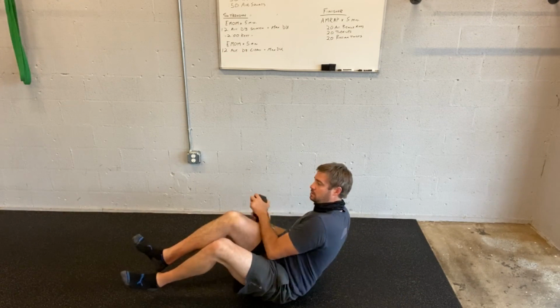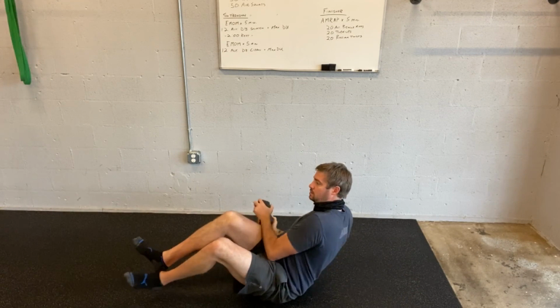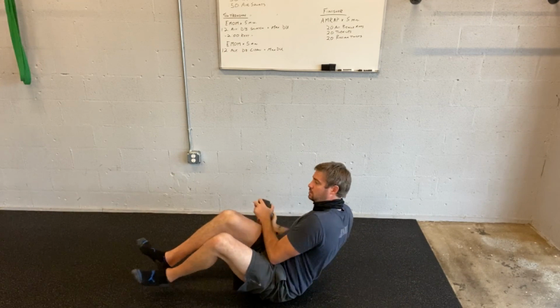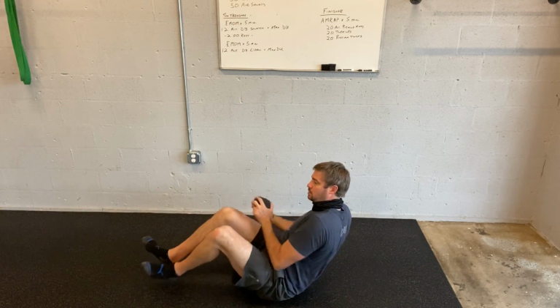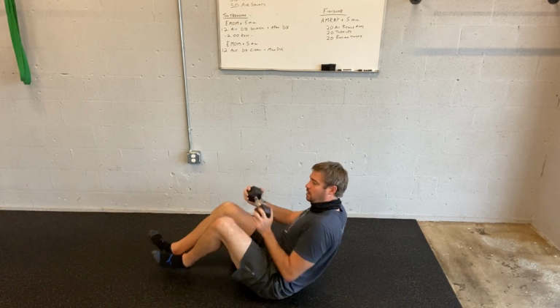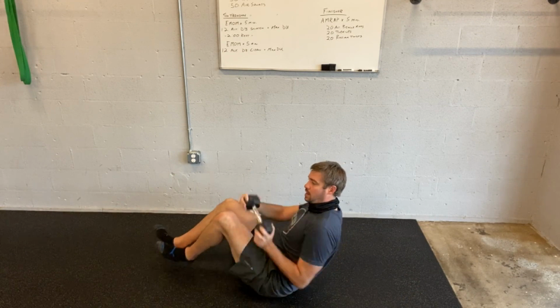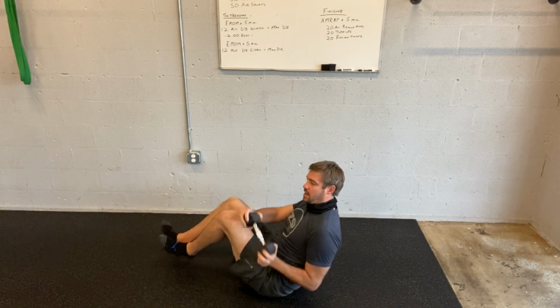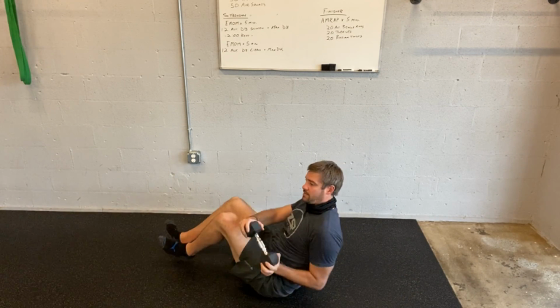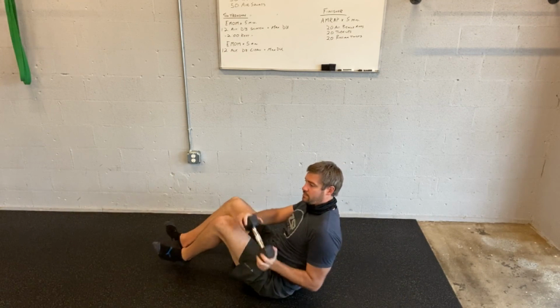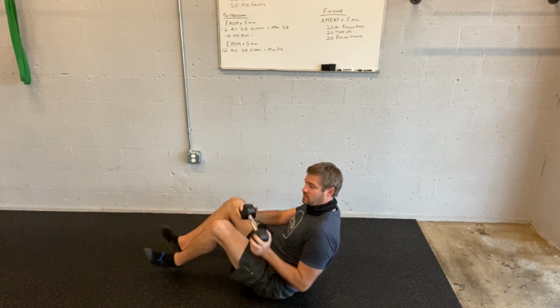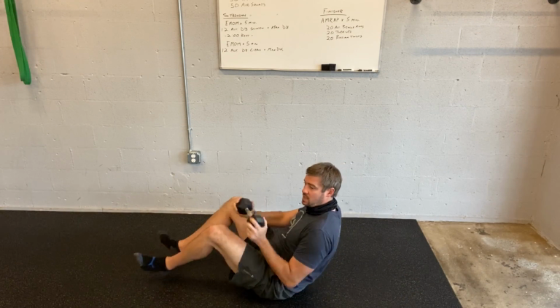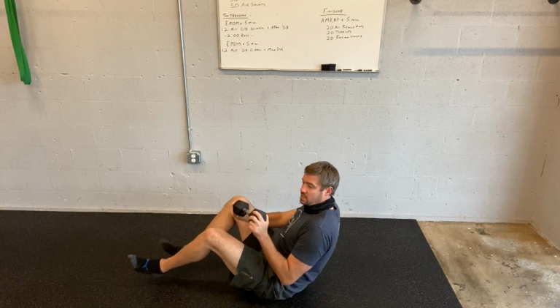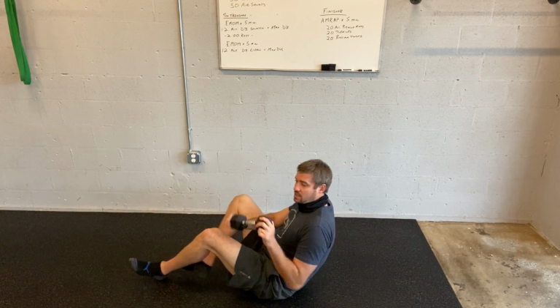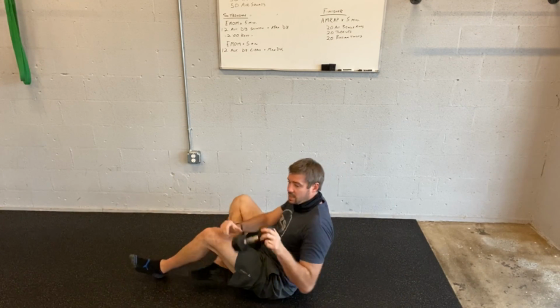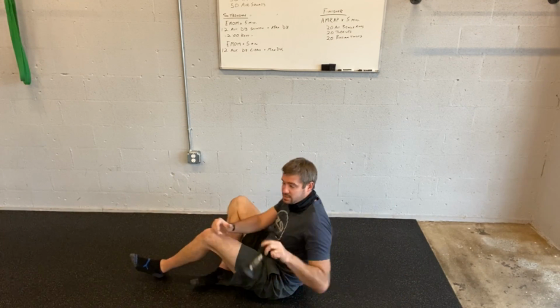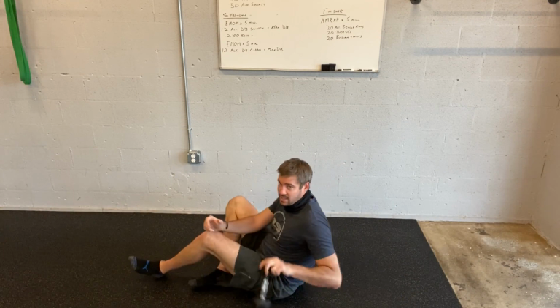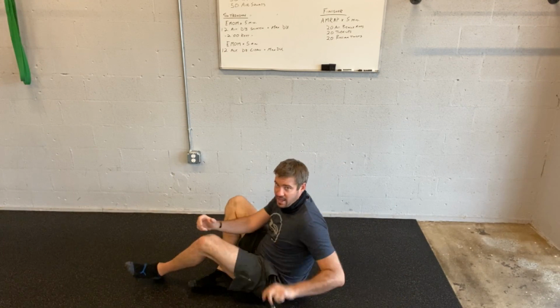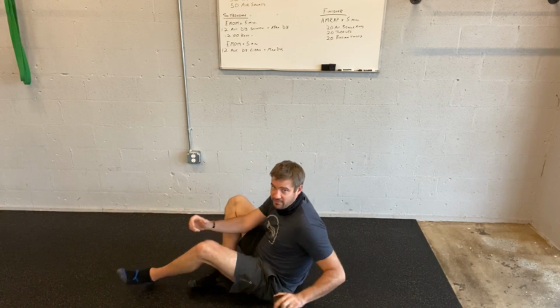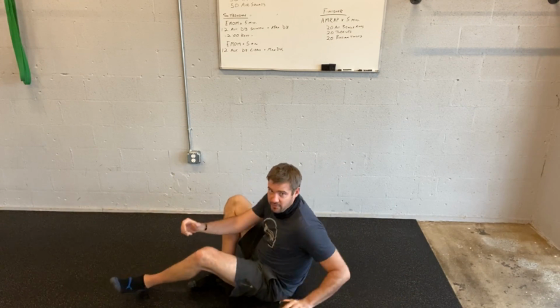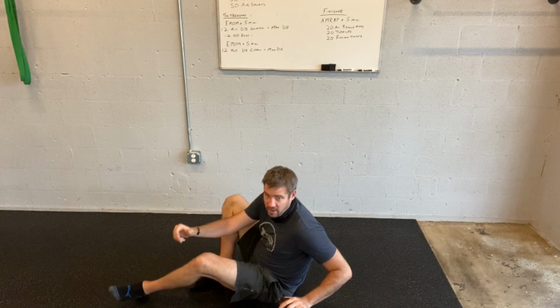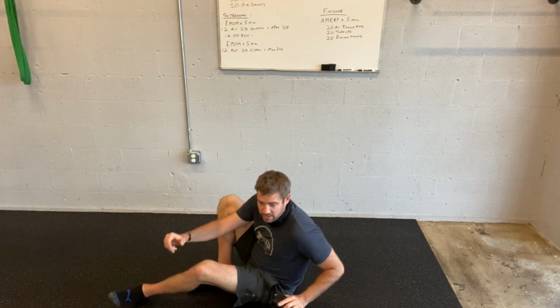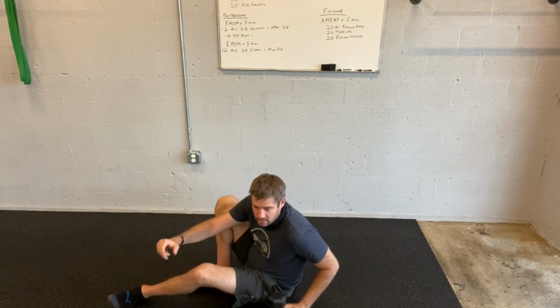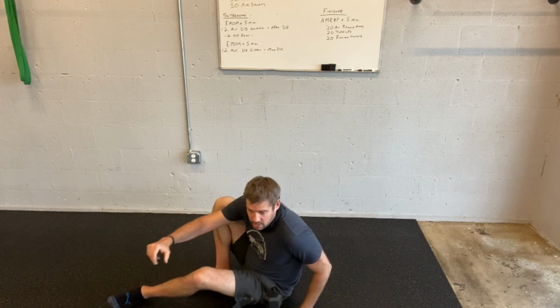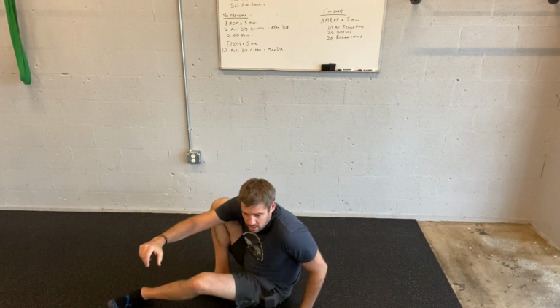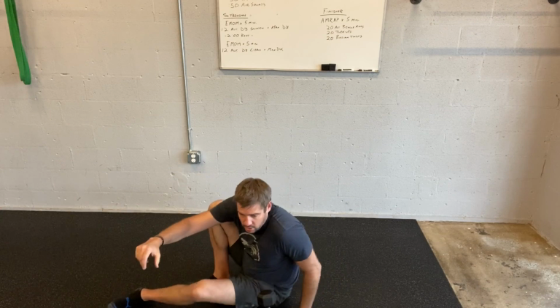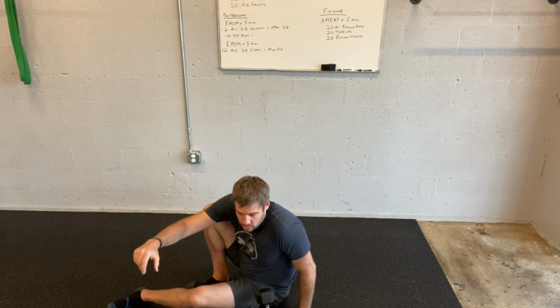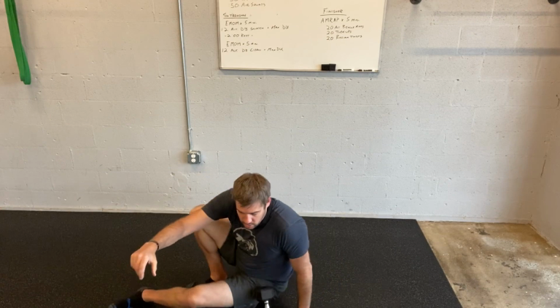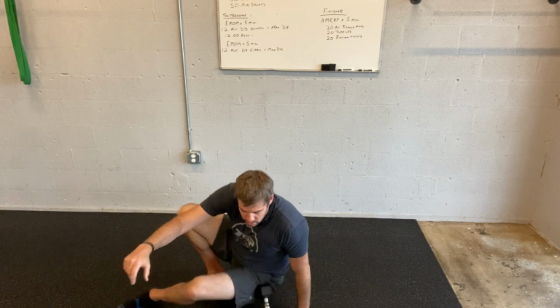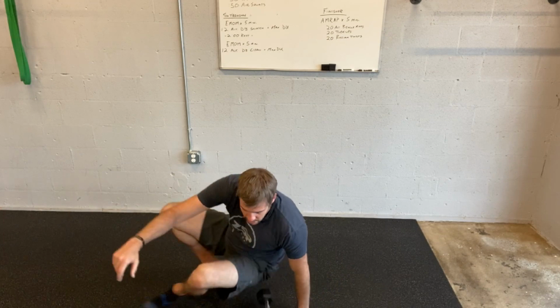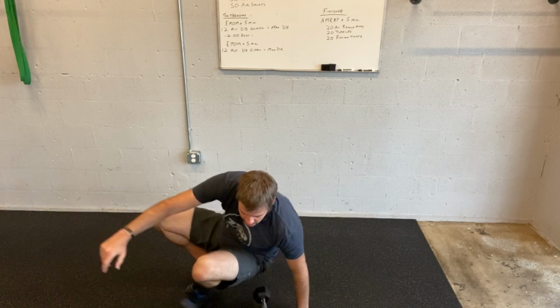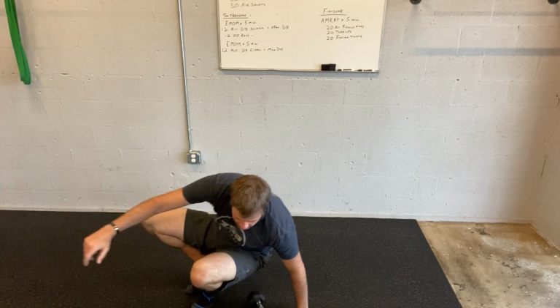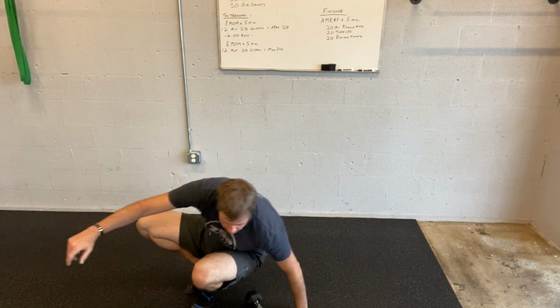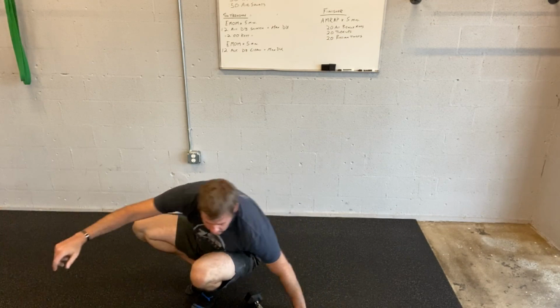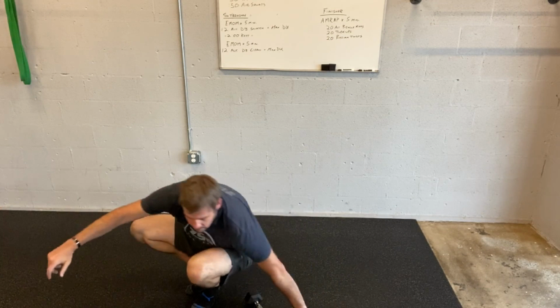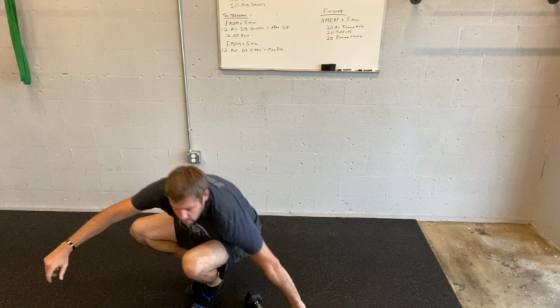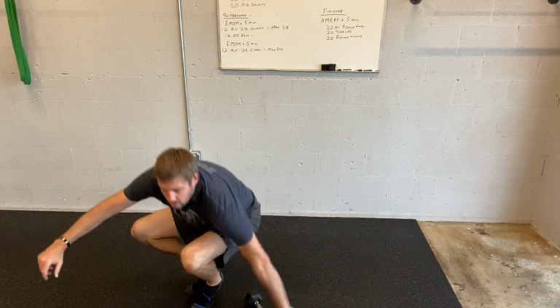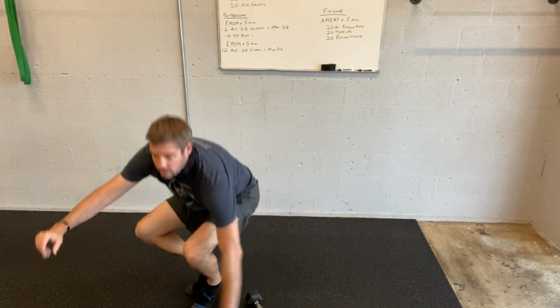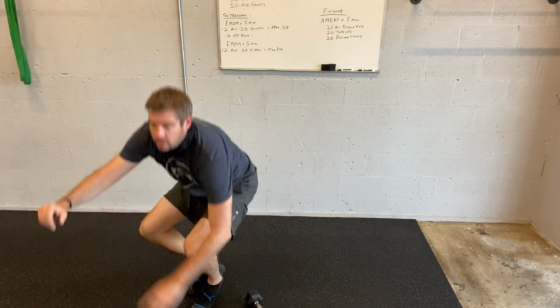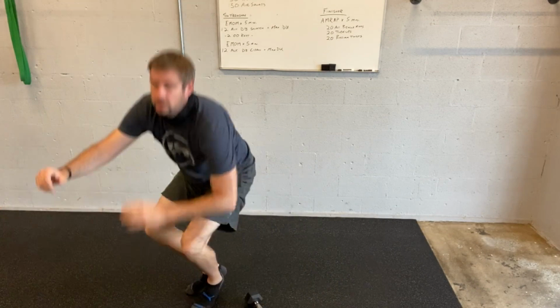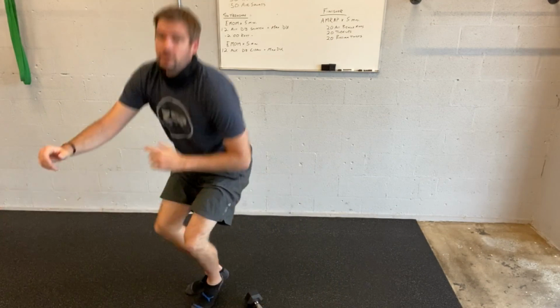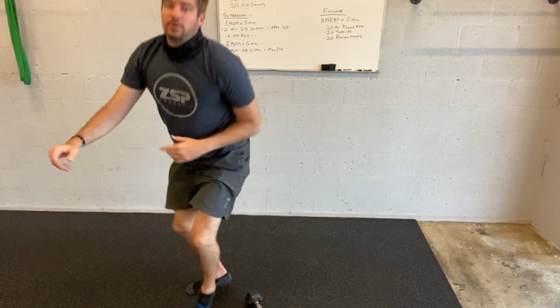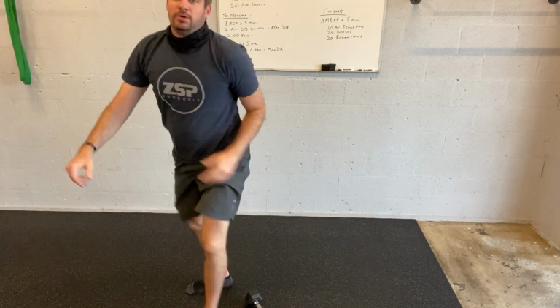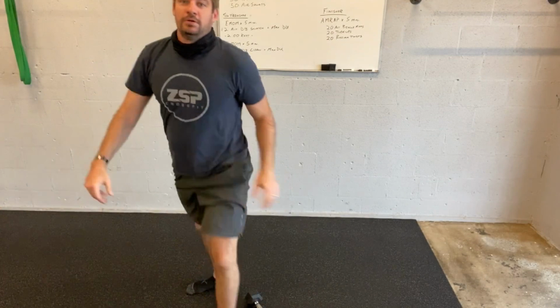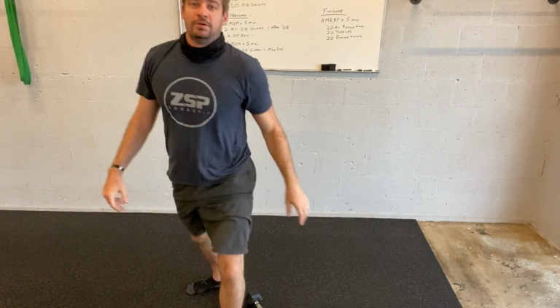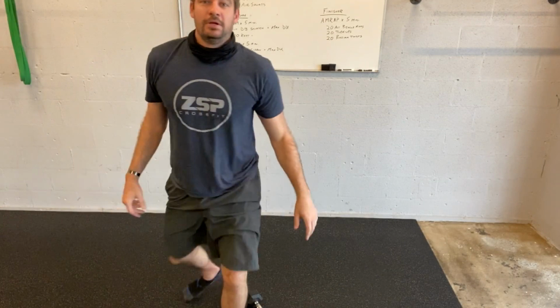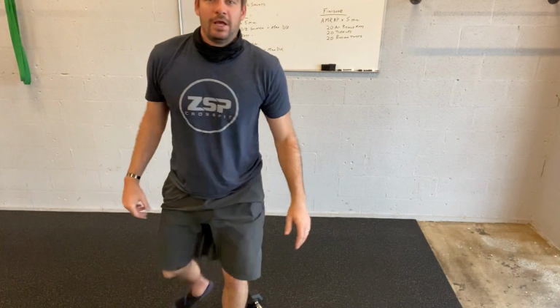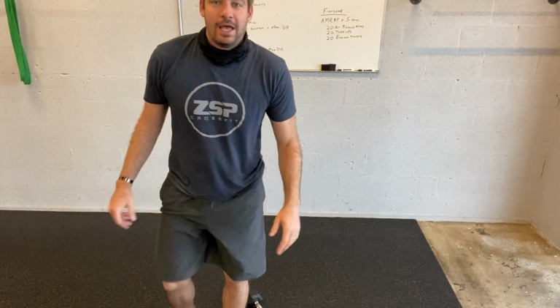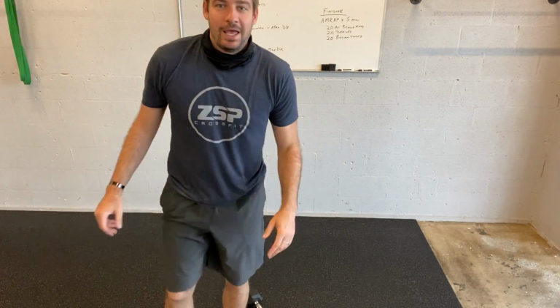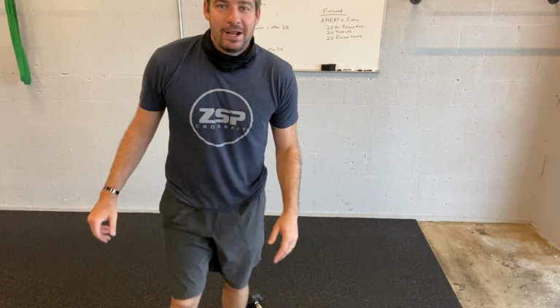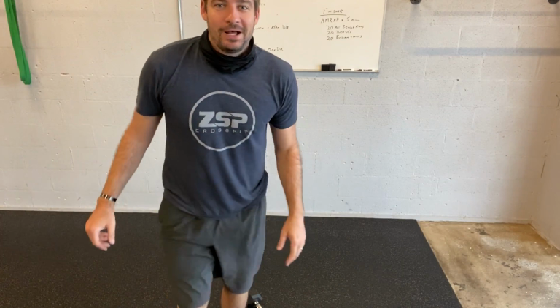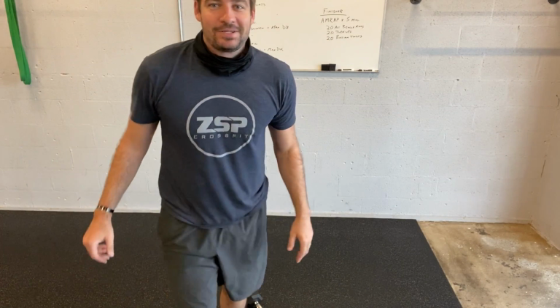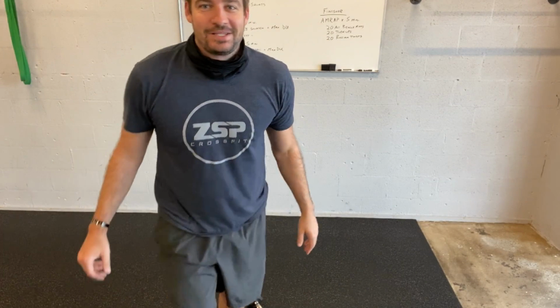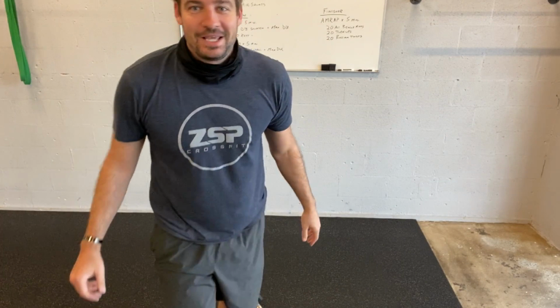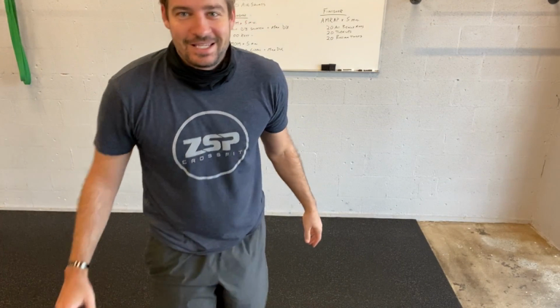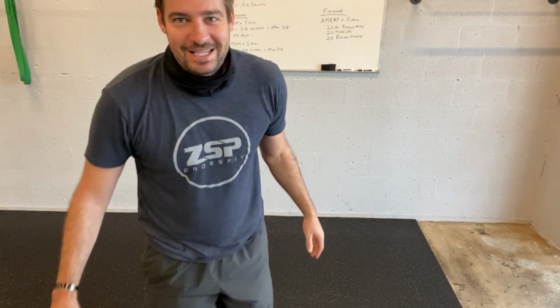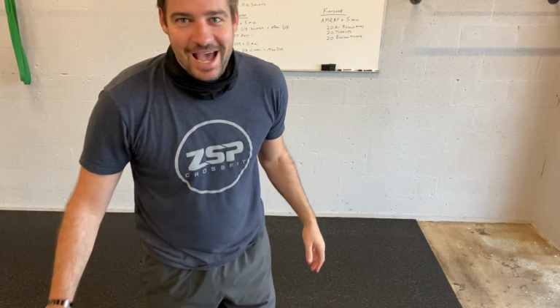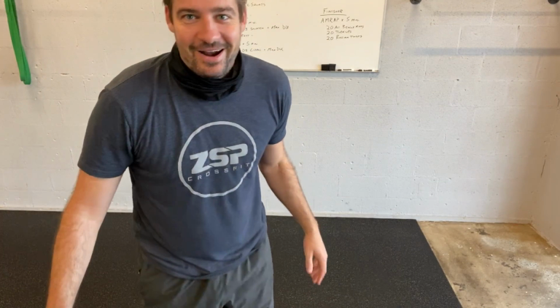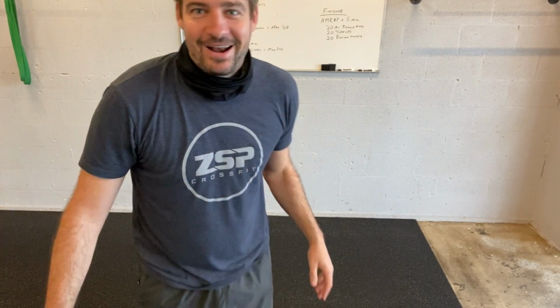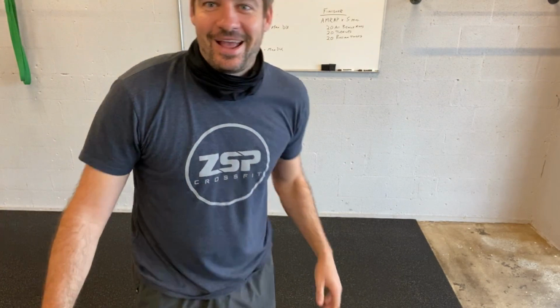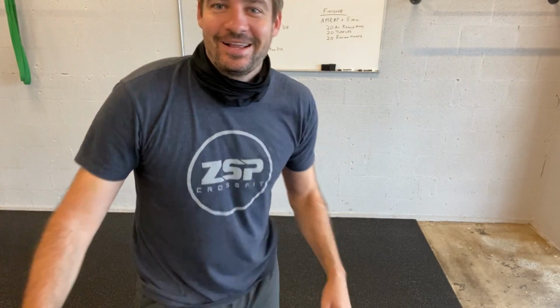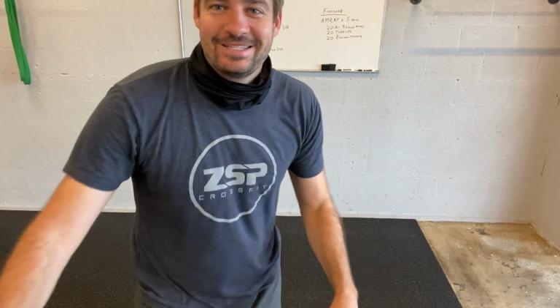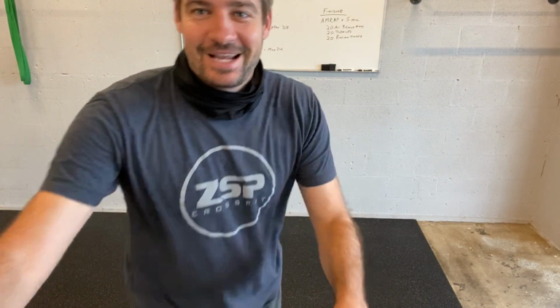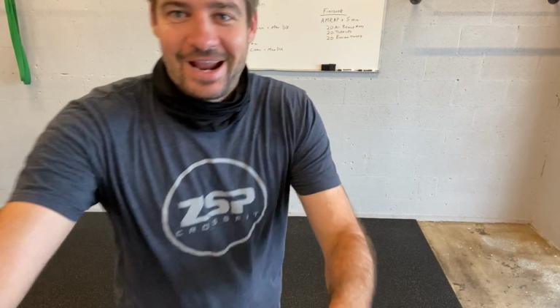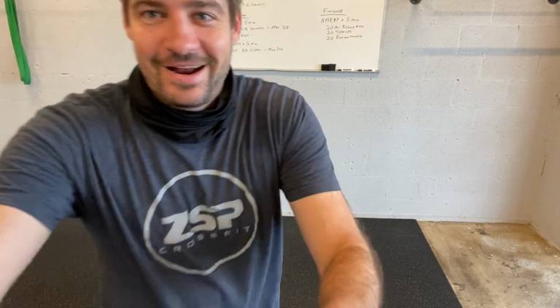All right, guys, have fun, and I'll see you Saturday. Take care.